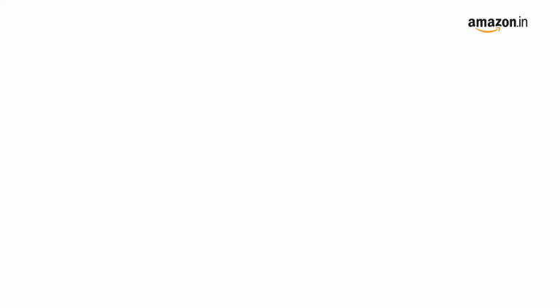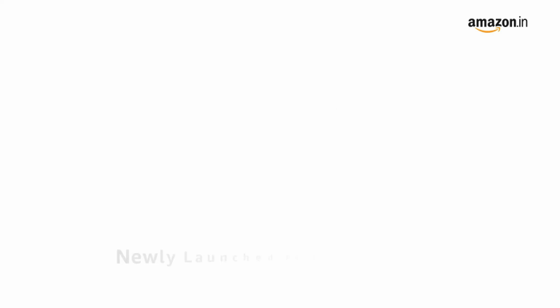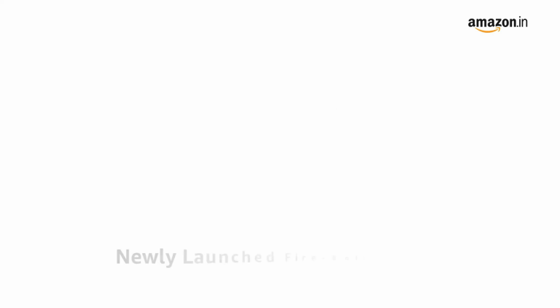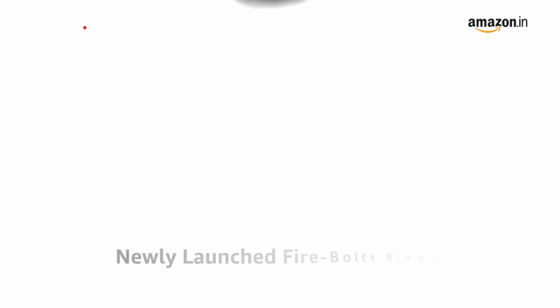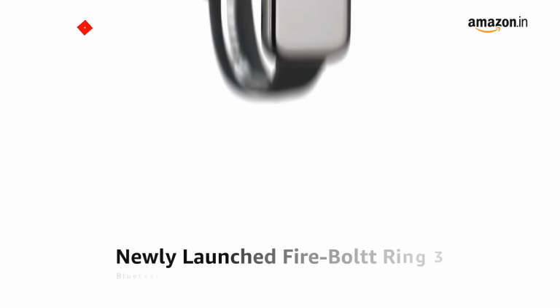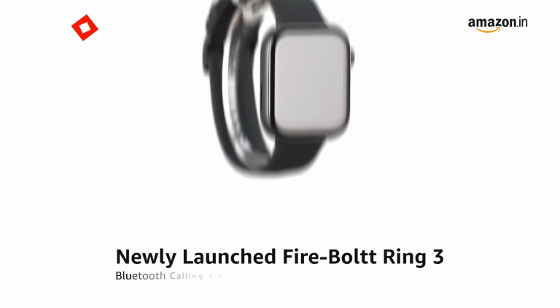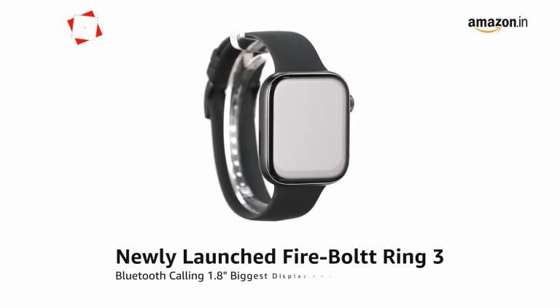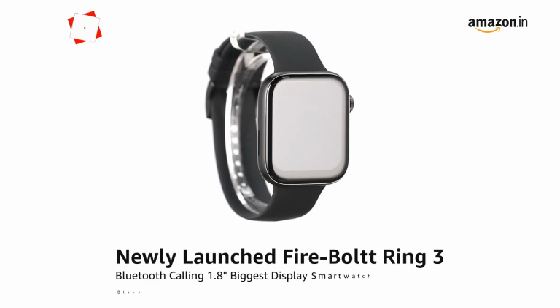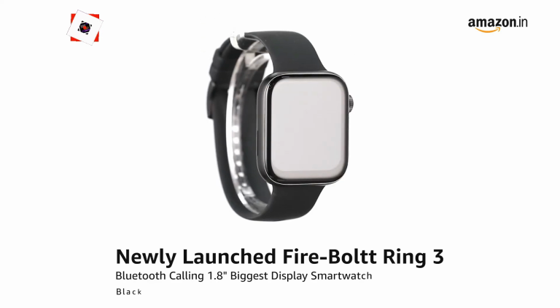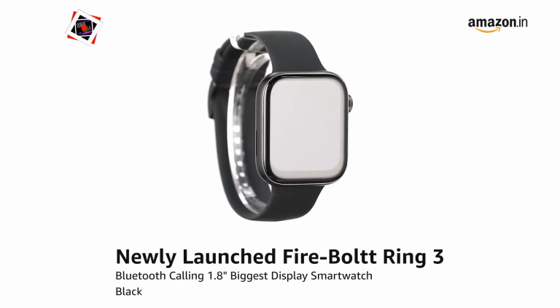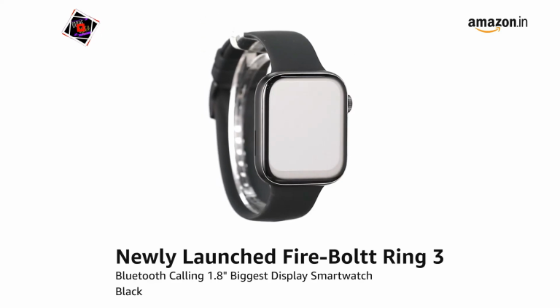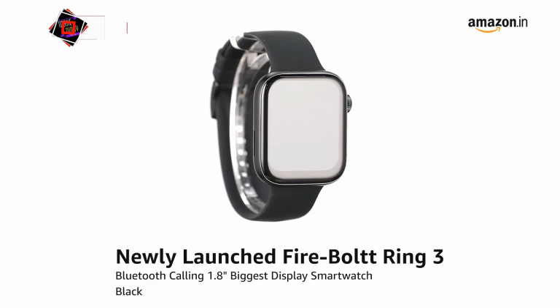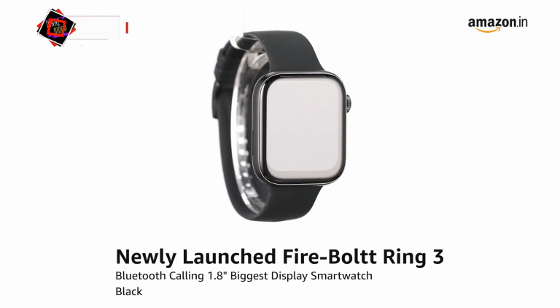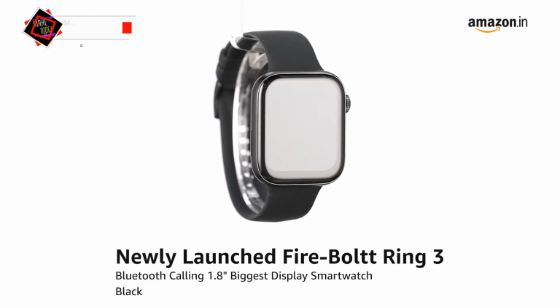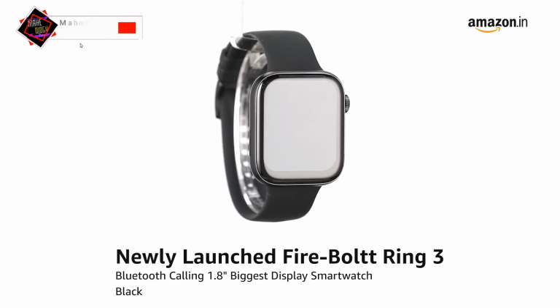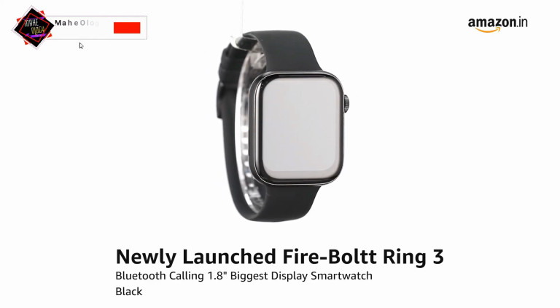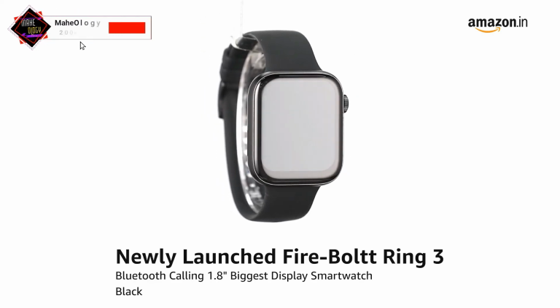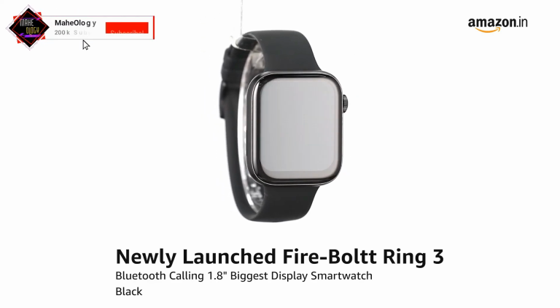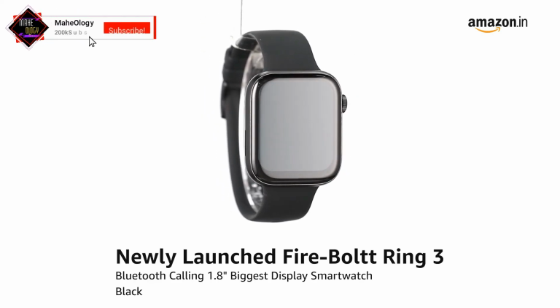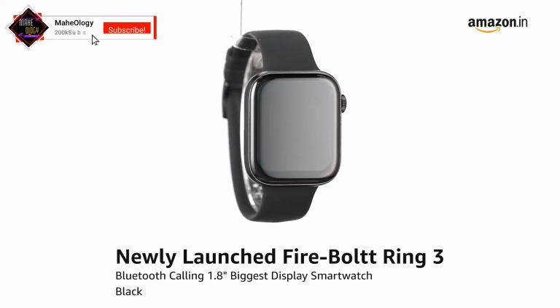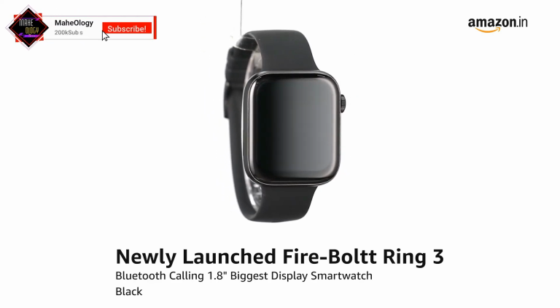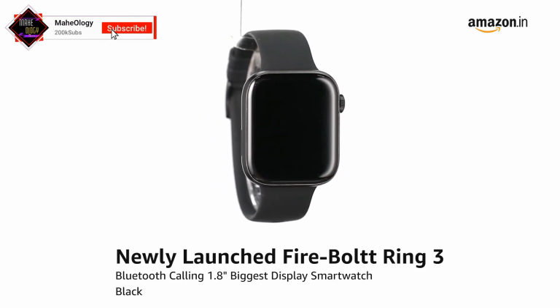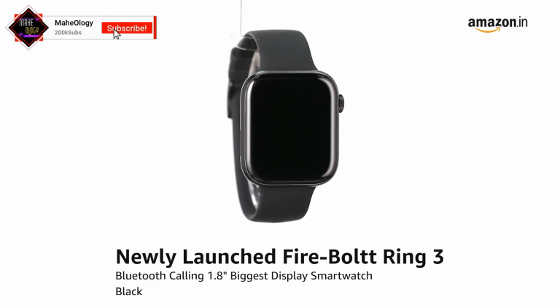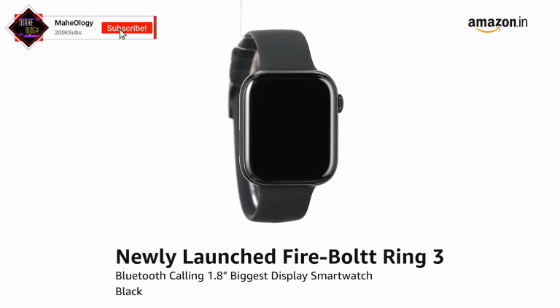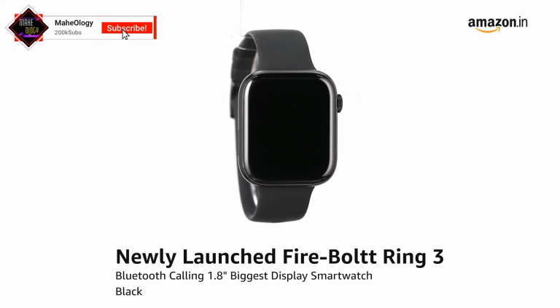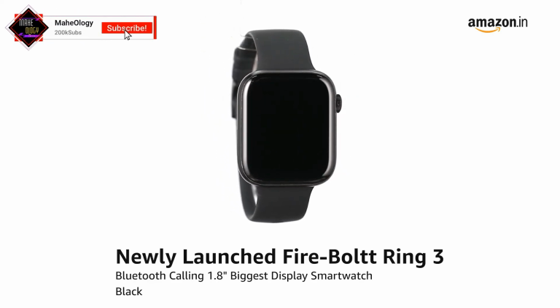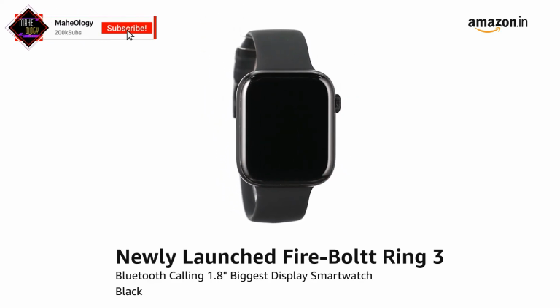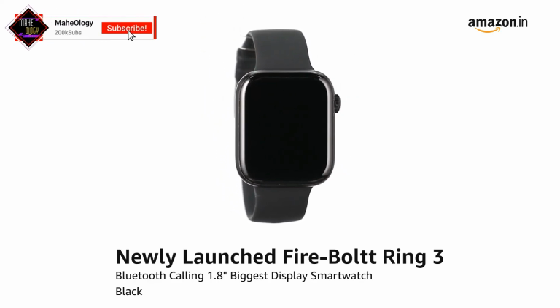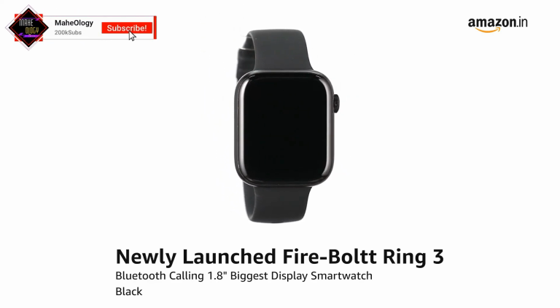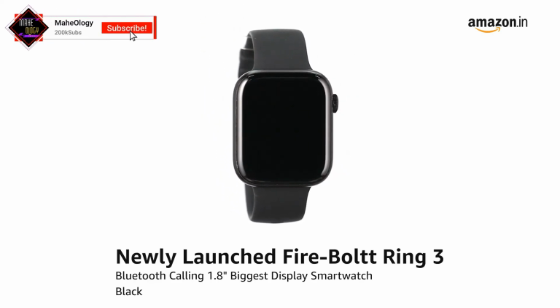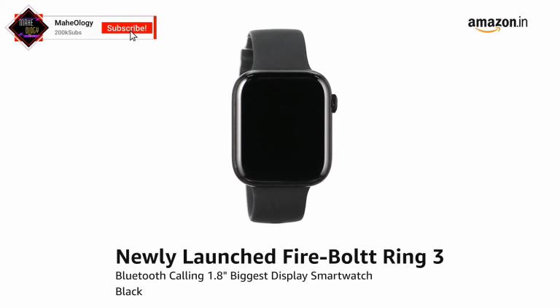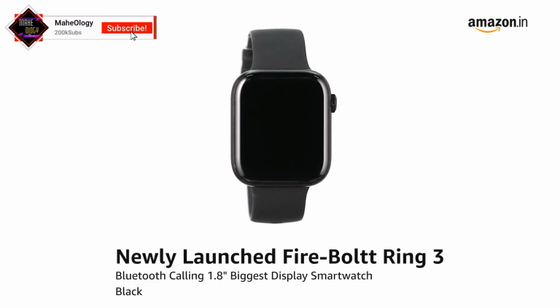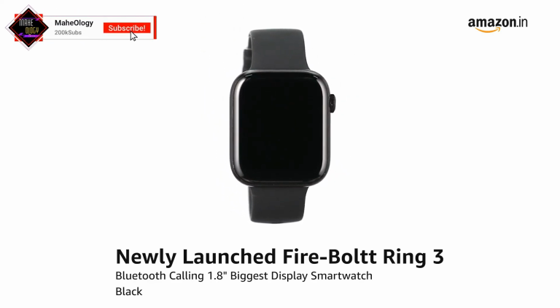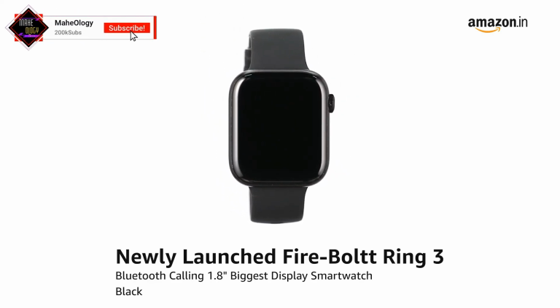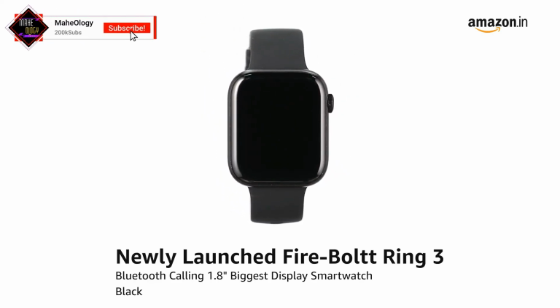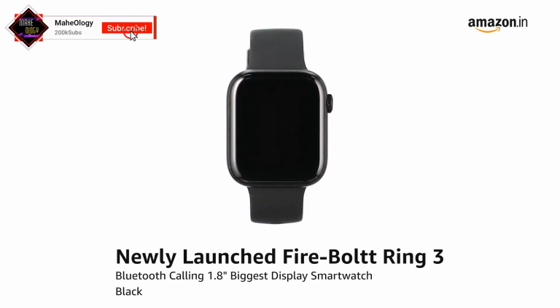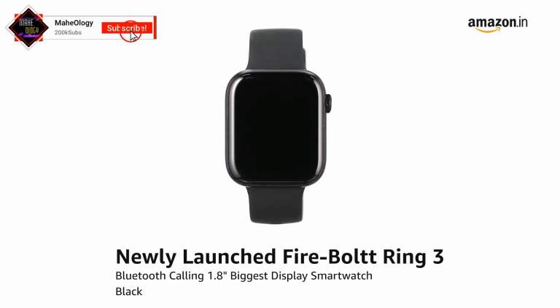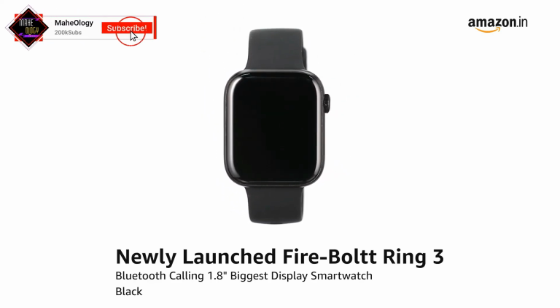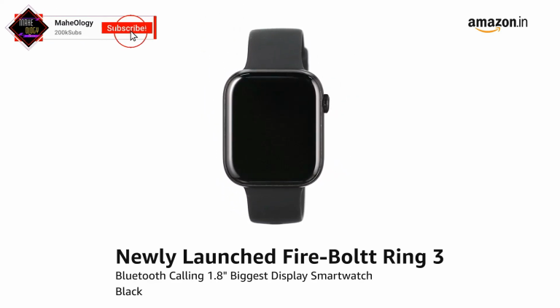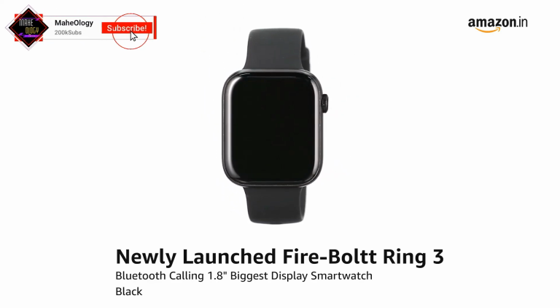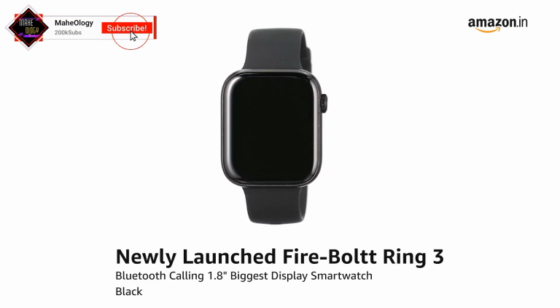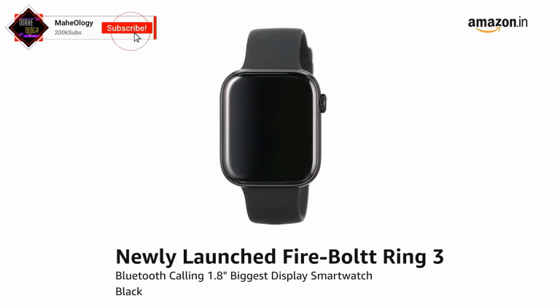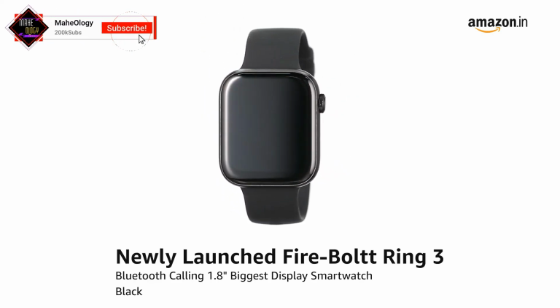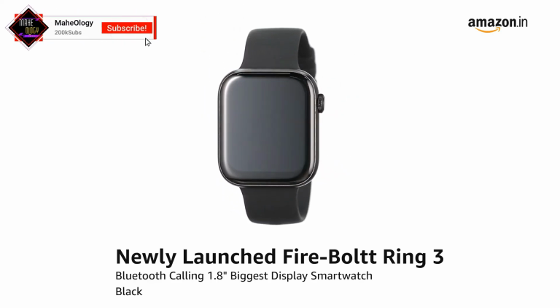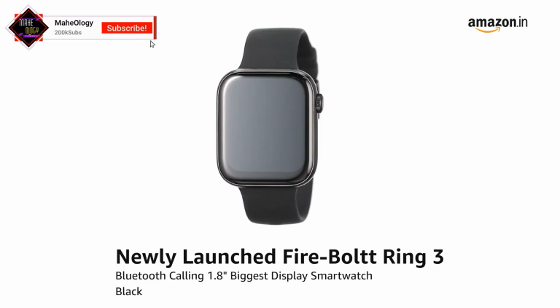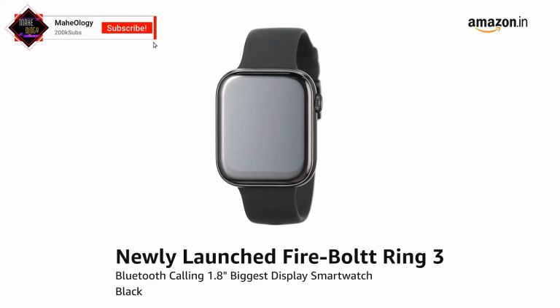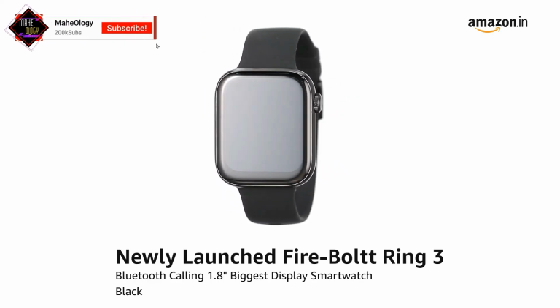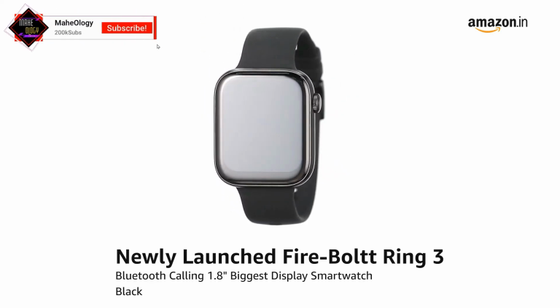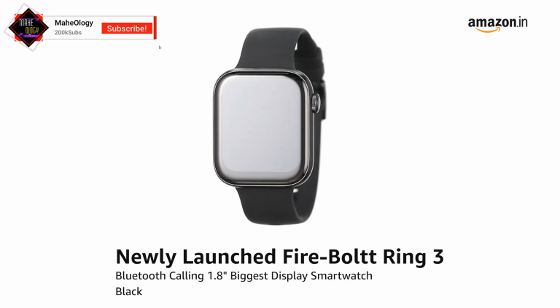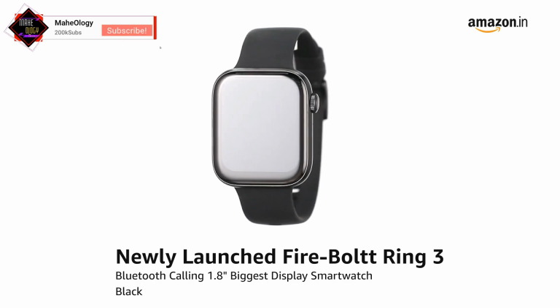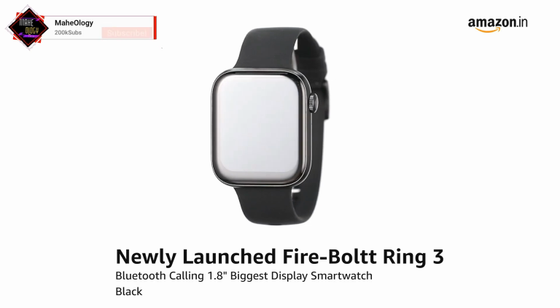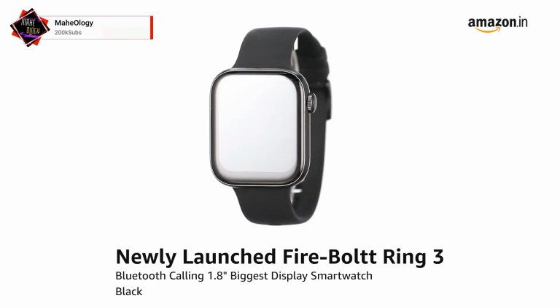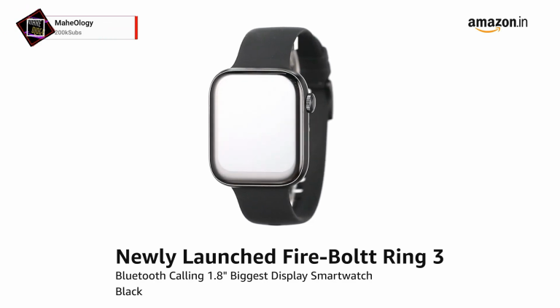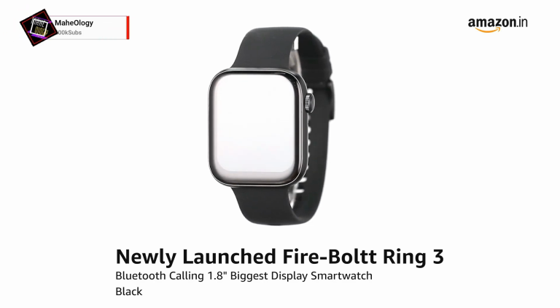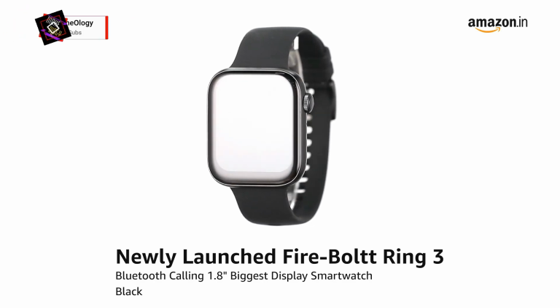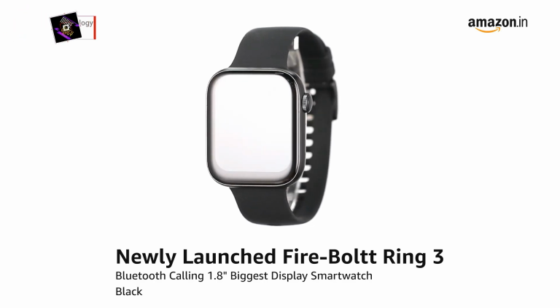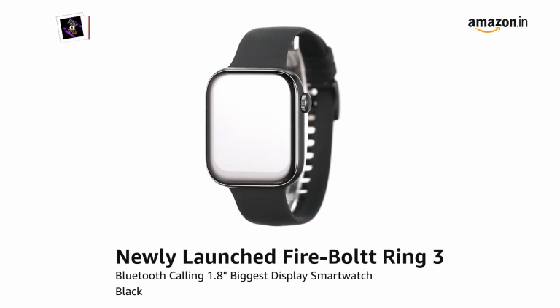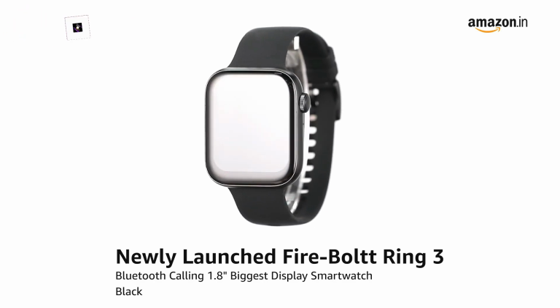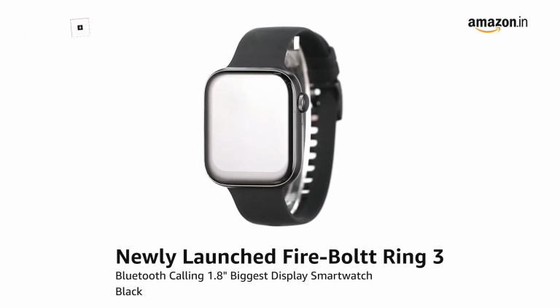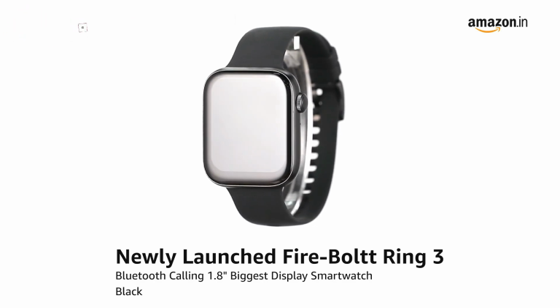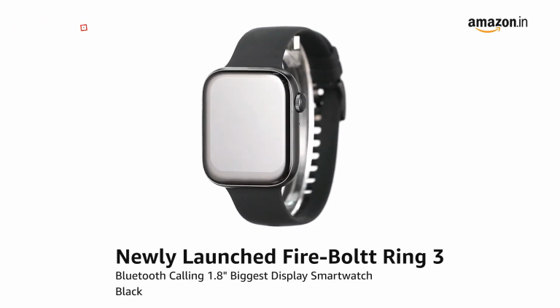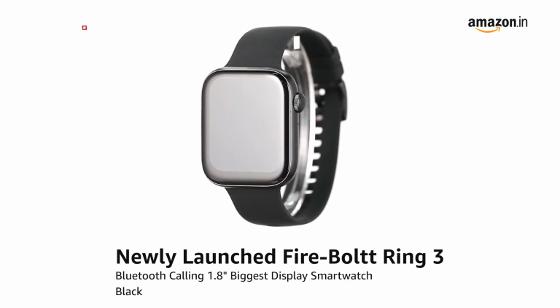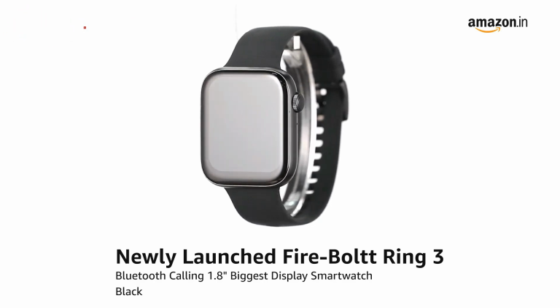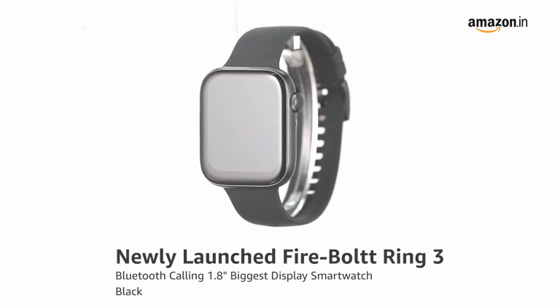Presenting newly launched Firebolt Ring 3, Bluetooth calling 1.8 inches biggest display smartwatch in black.